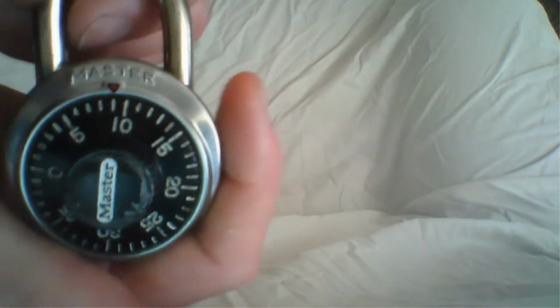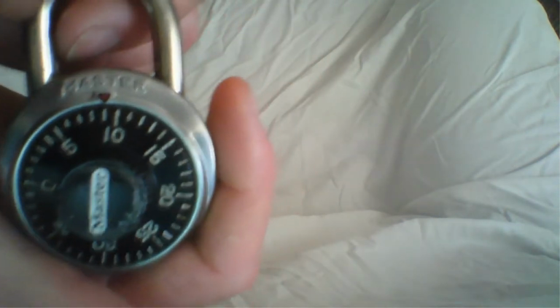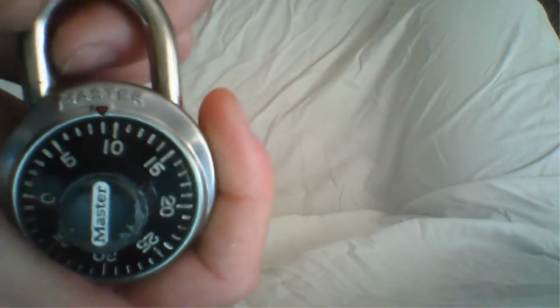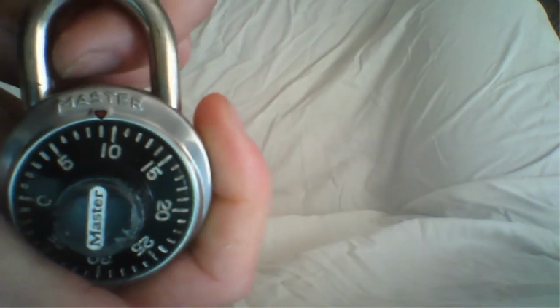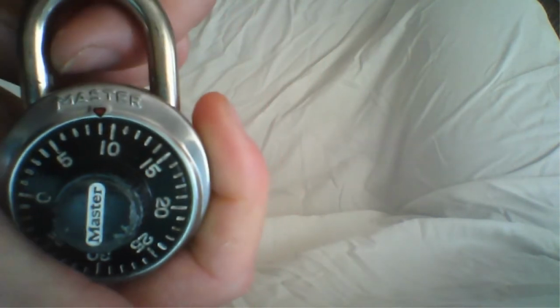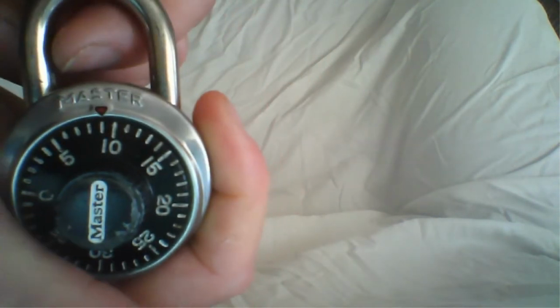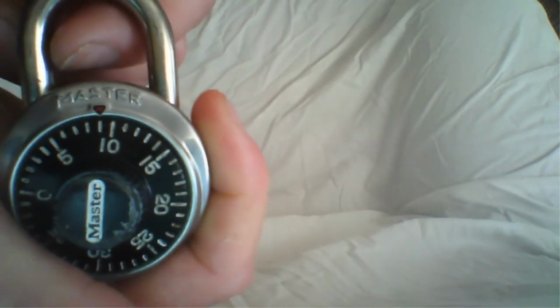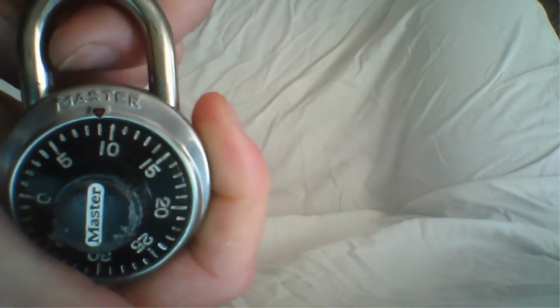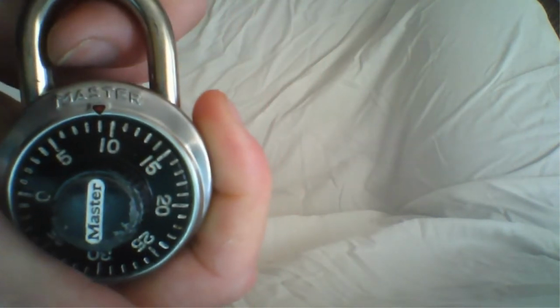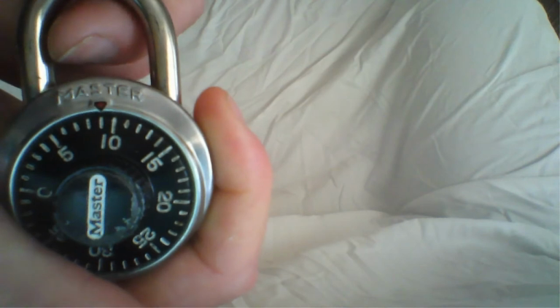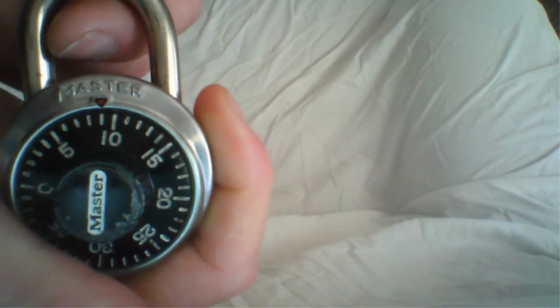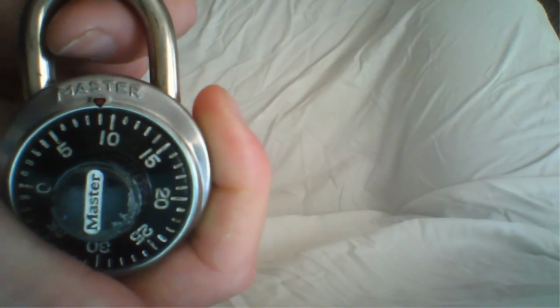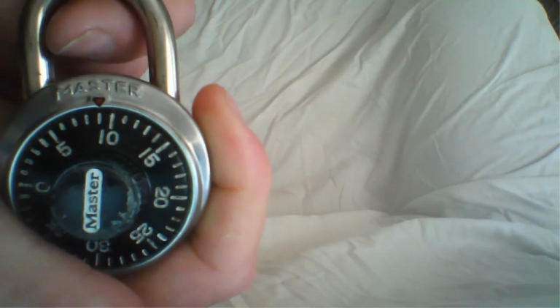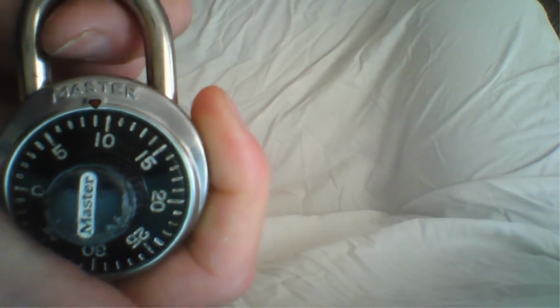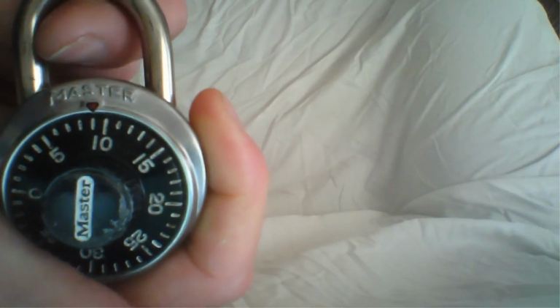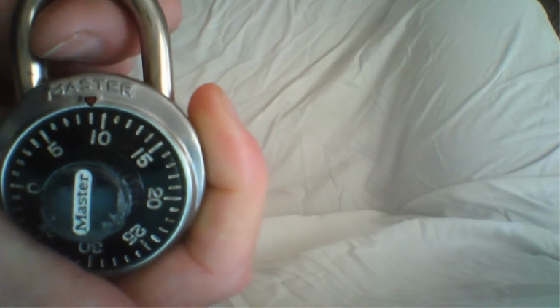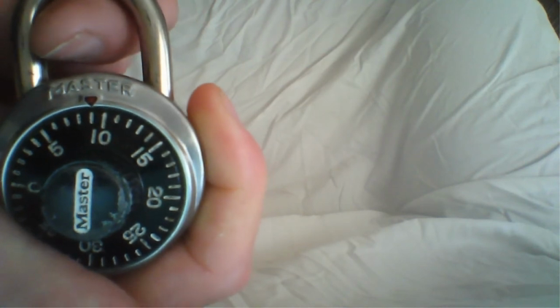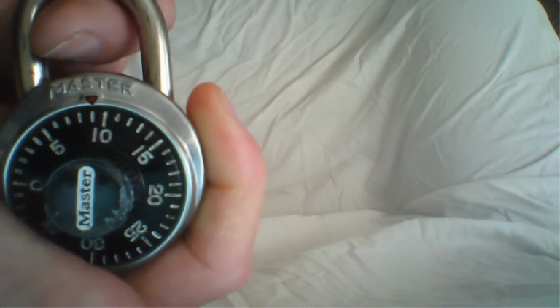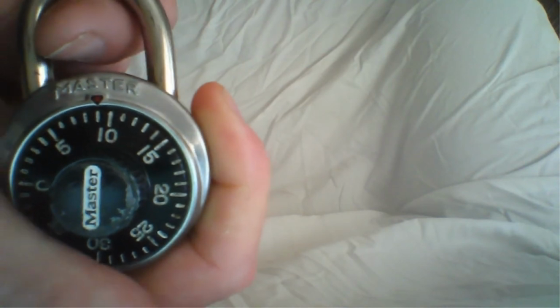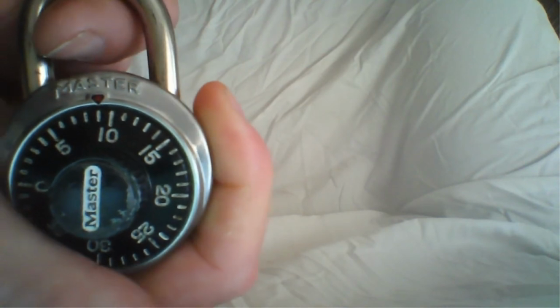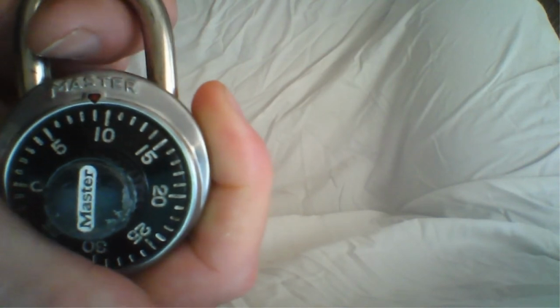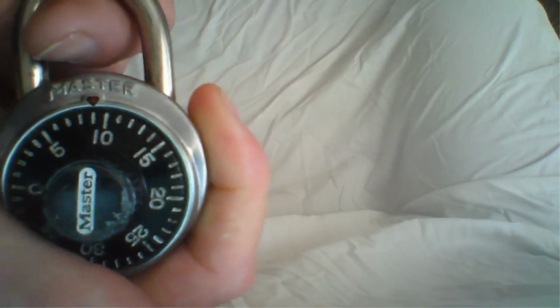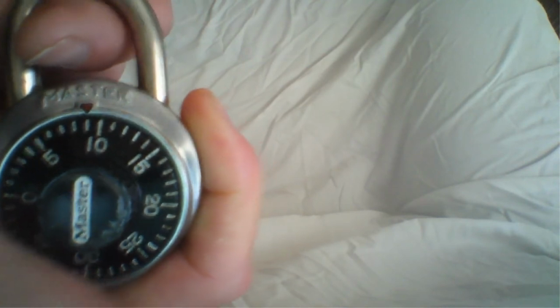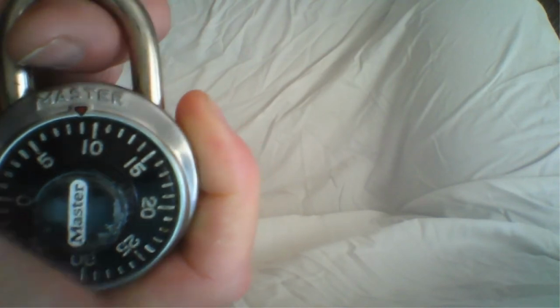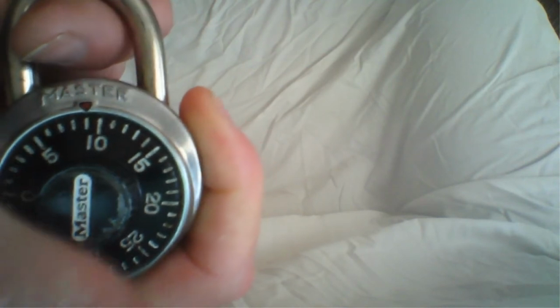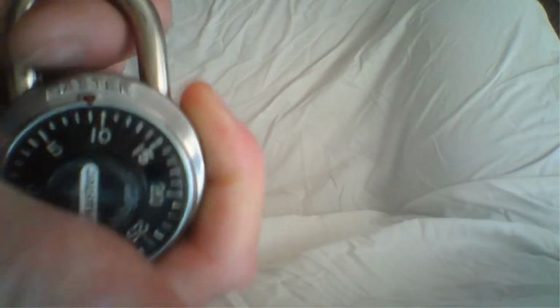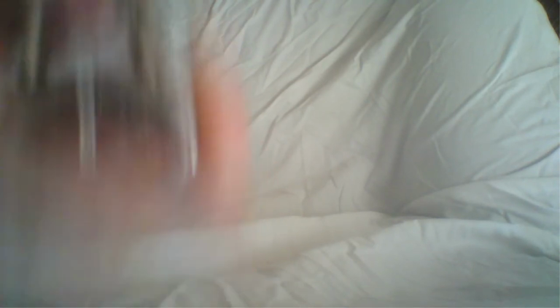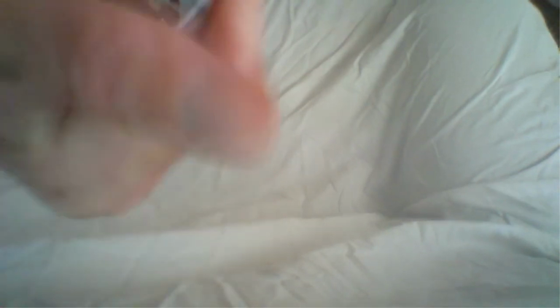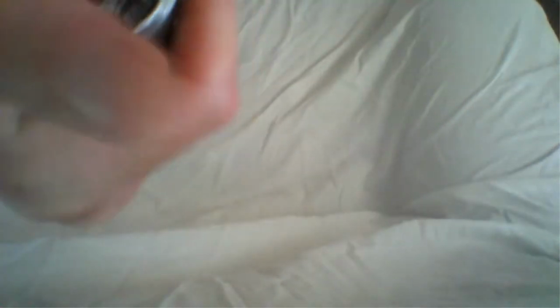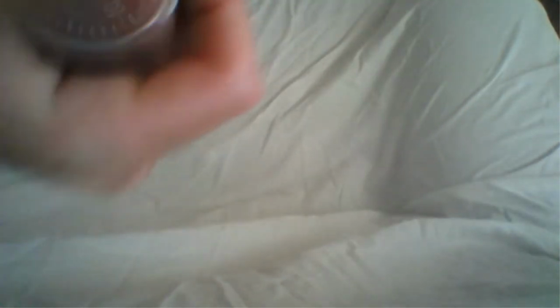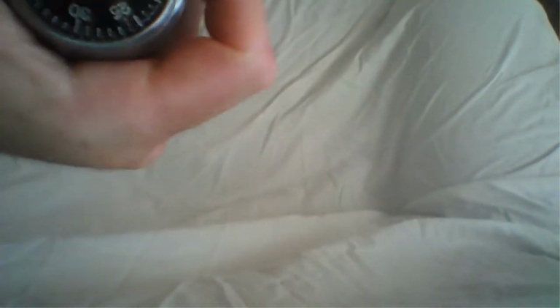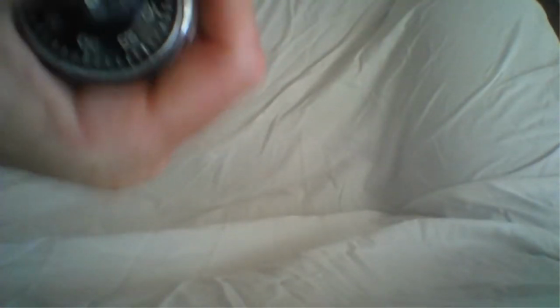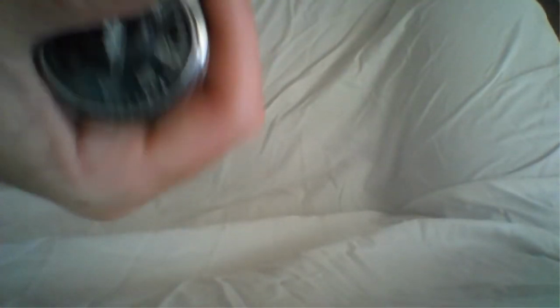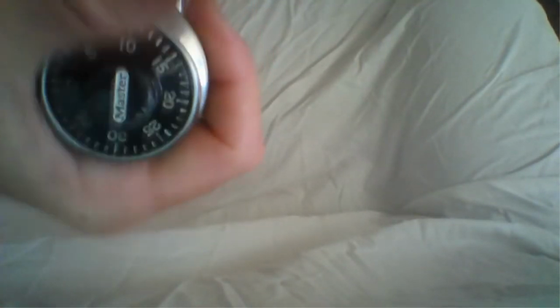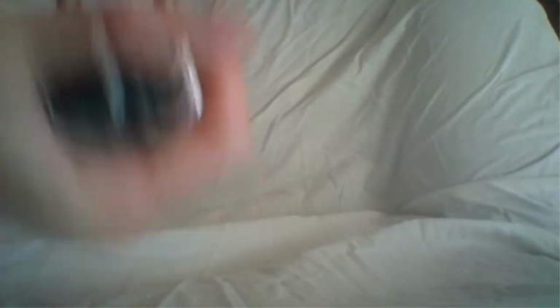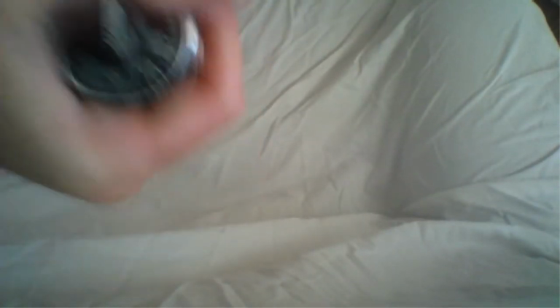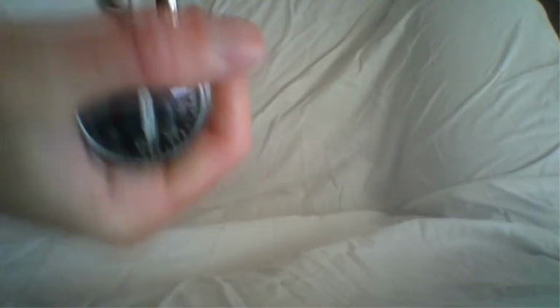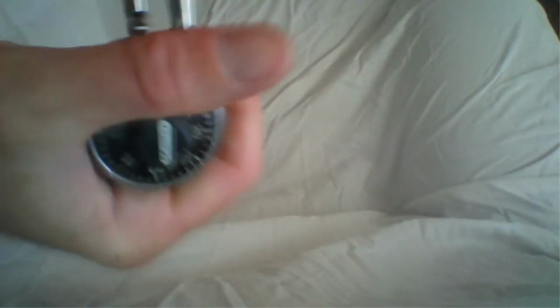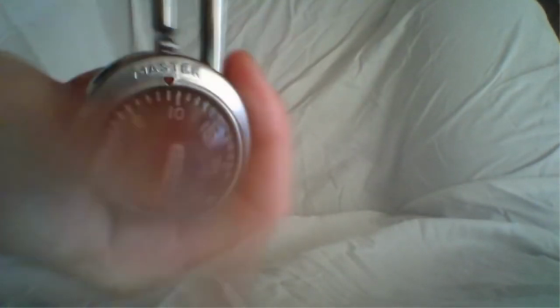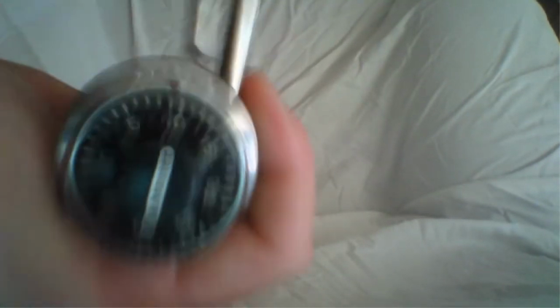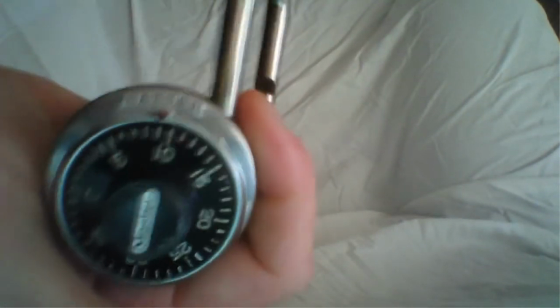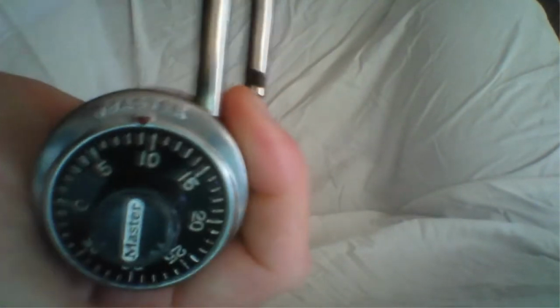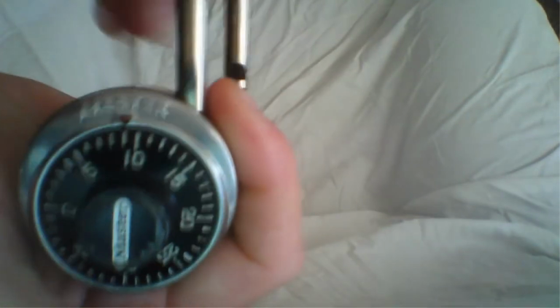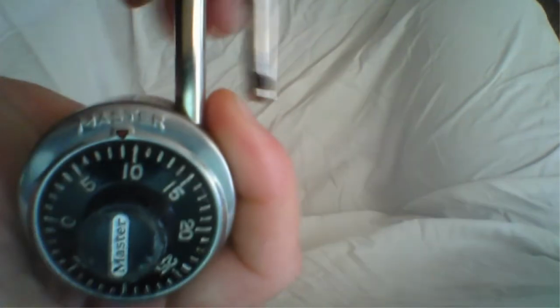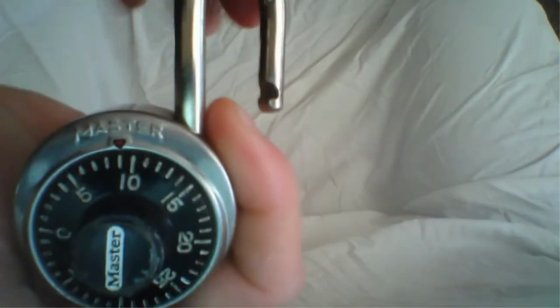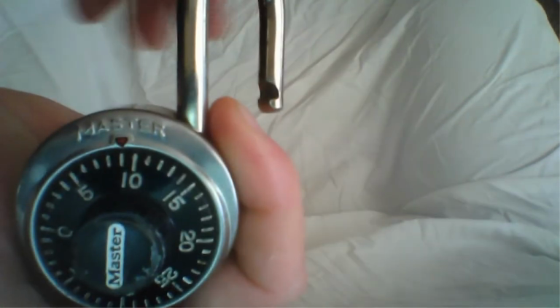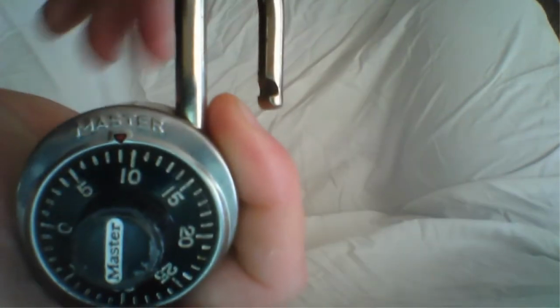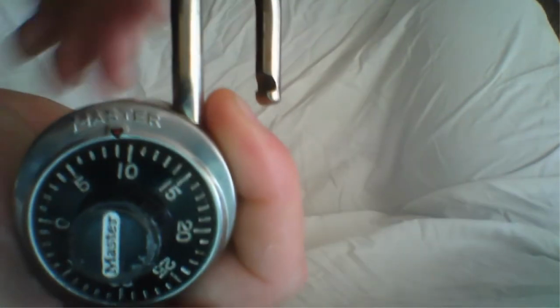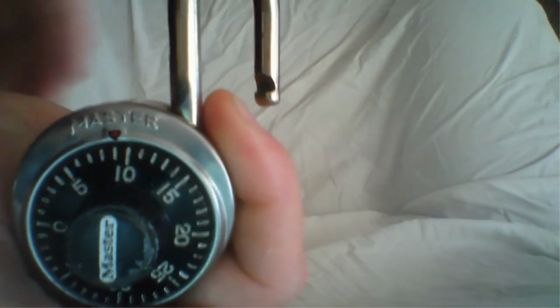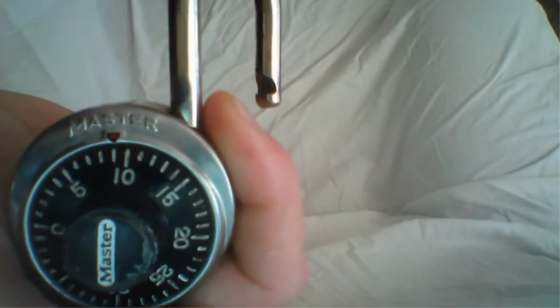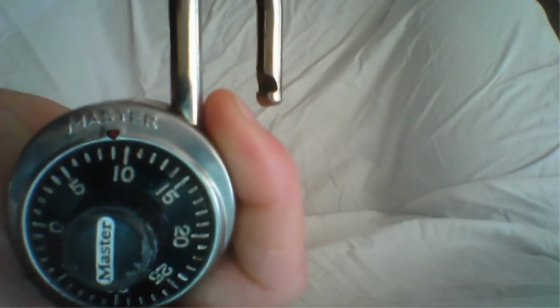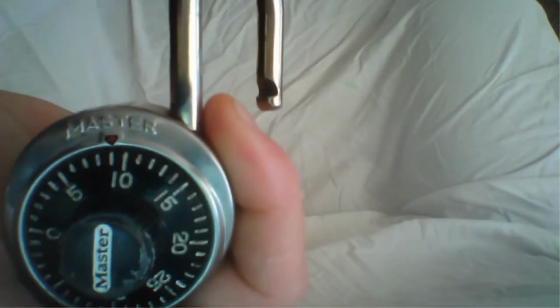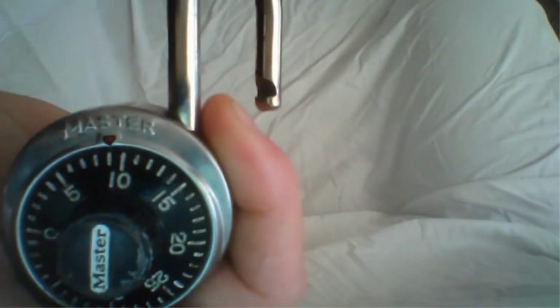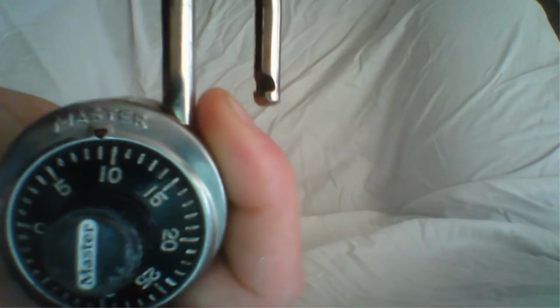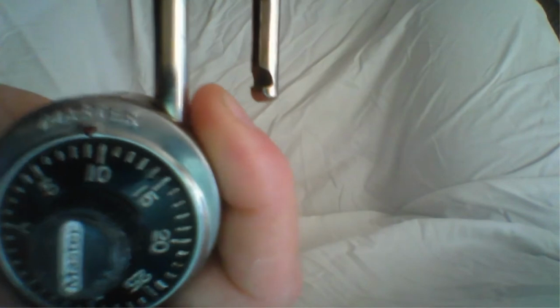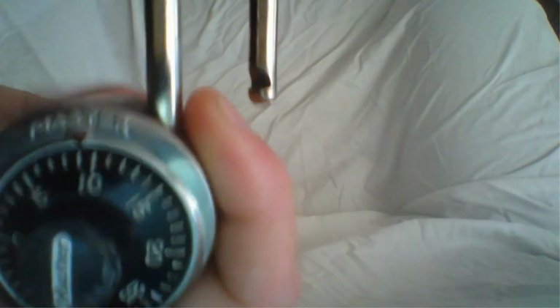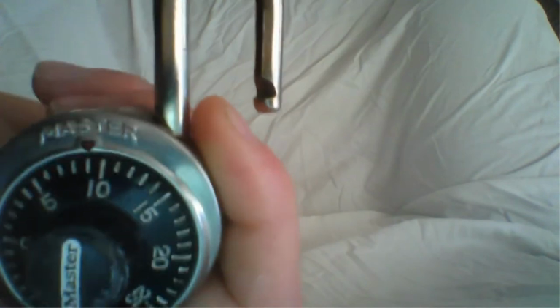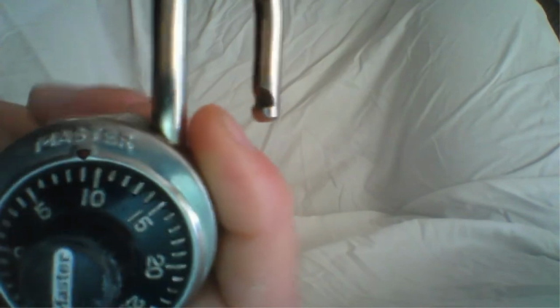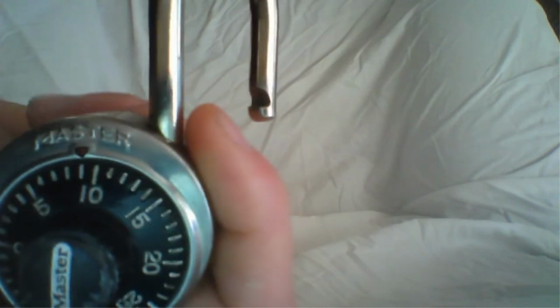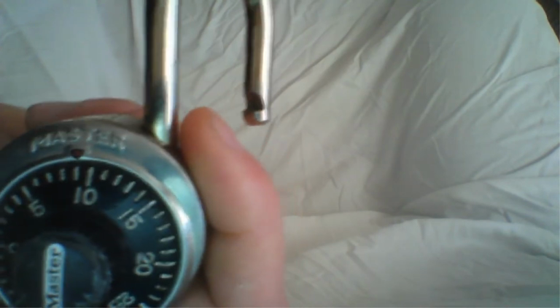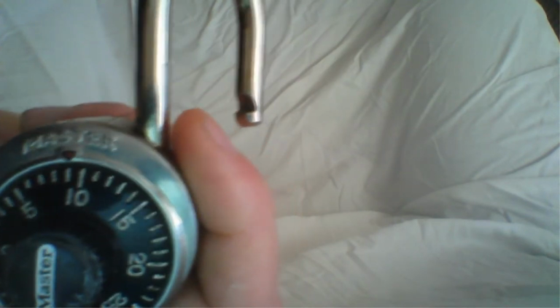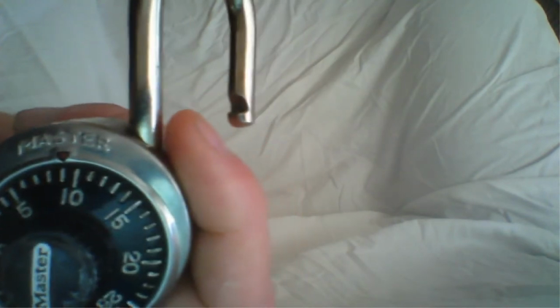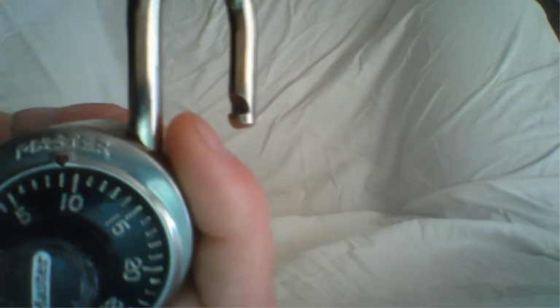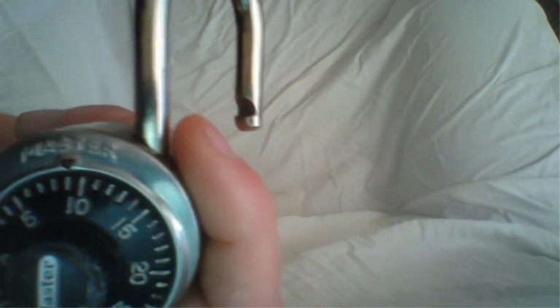At this point, you pull on the latch here. The lock is unlocked. Pretty straightforward.